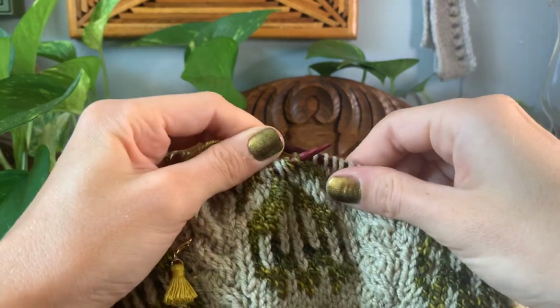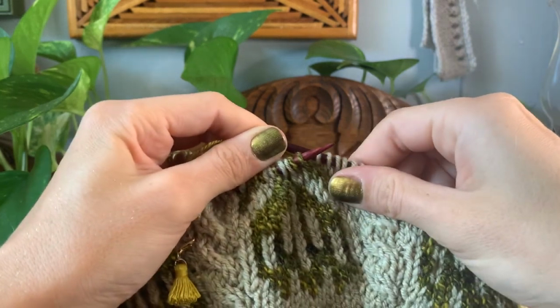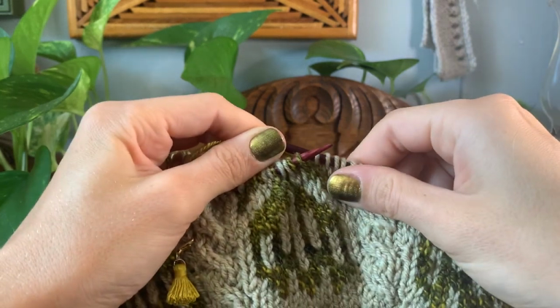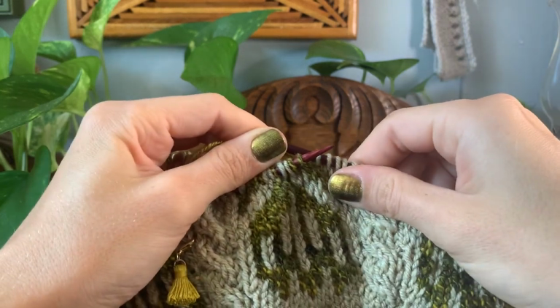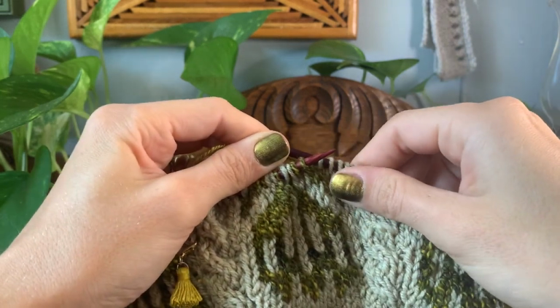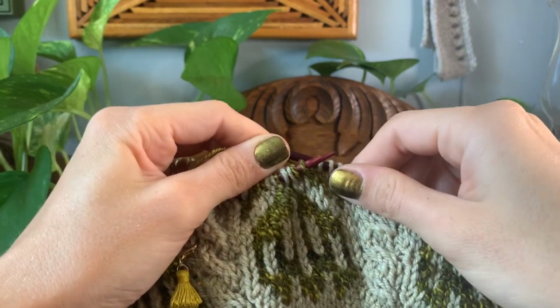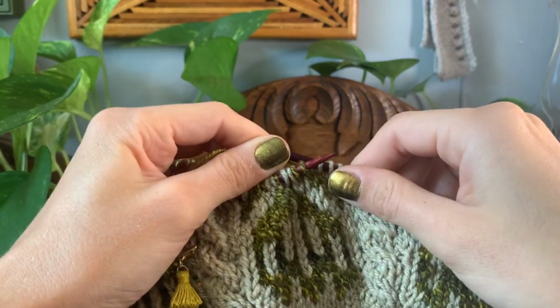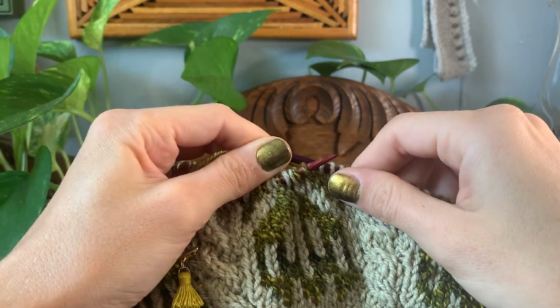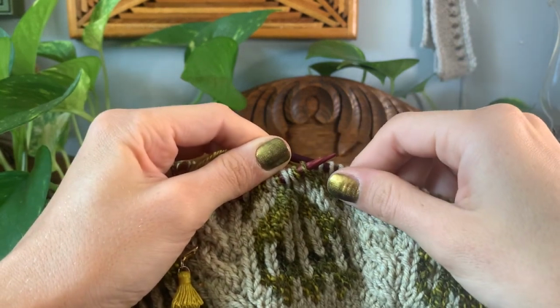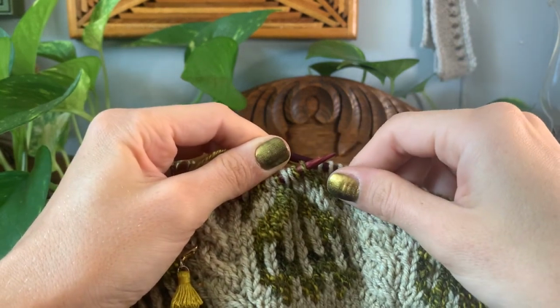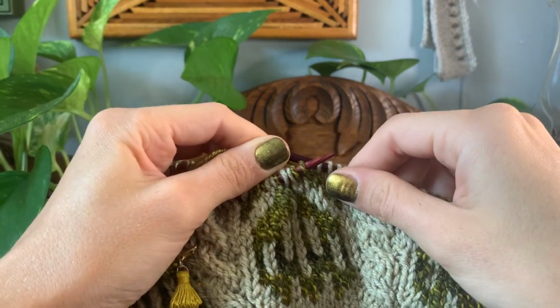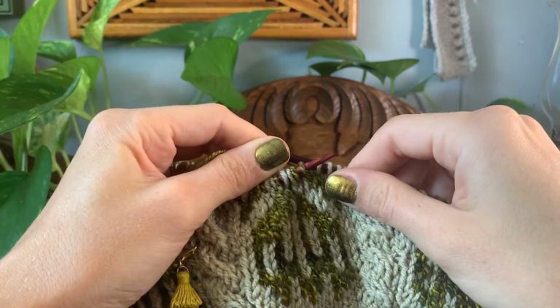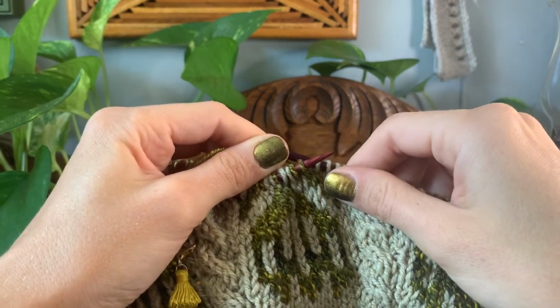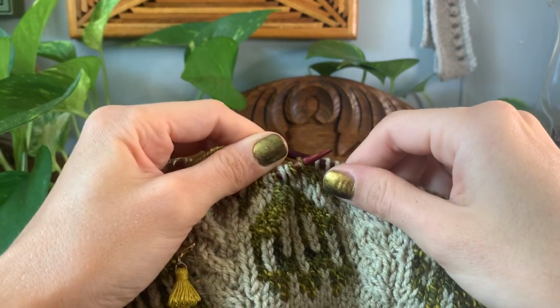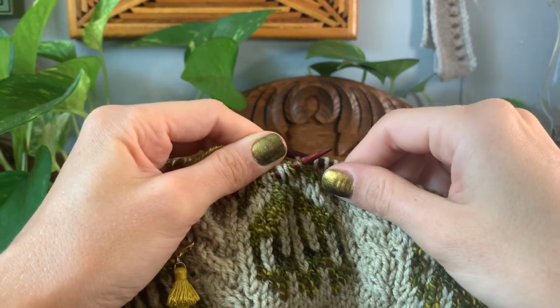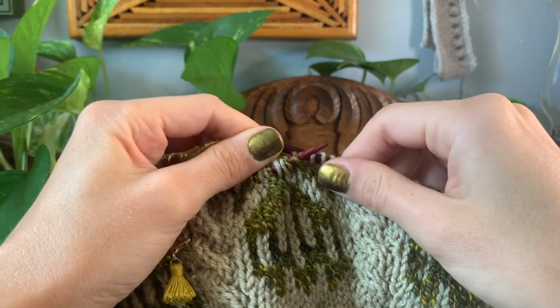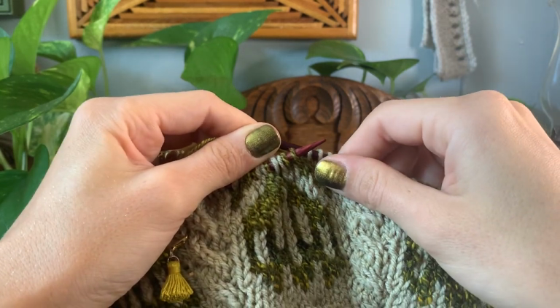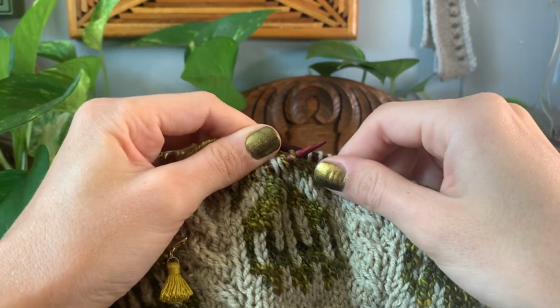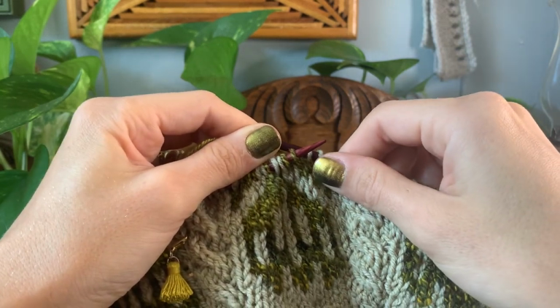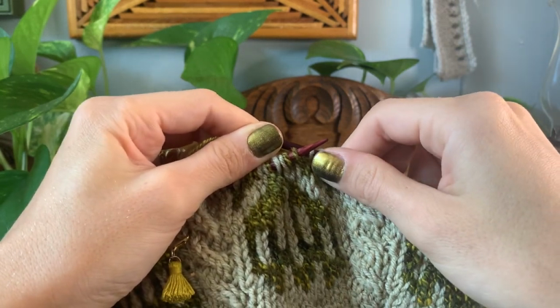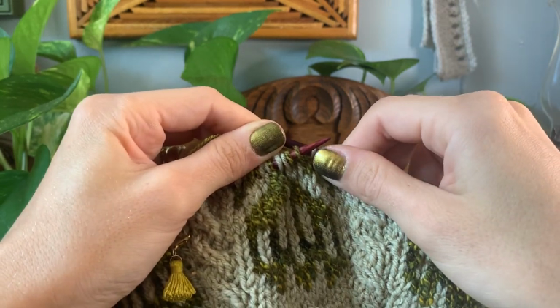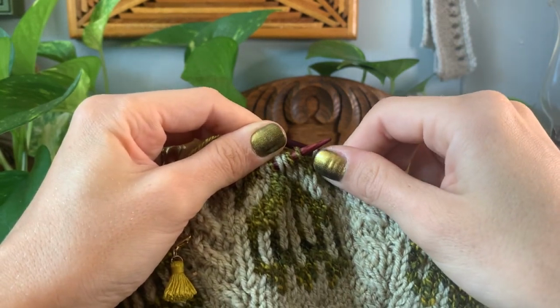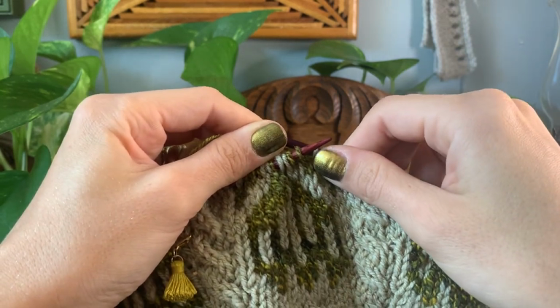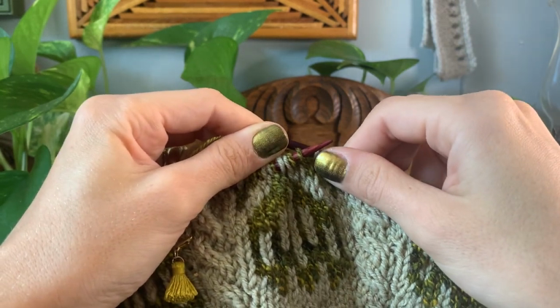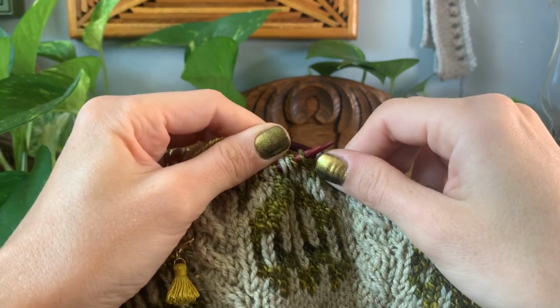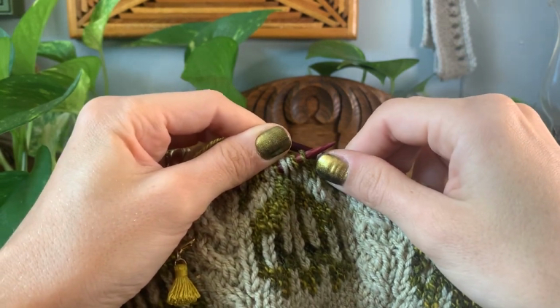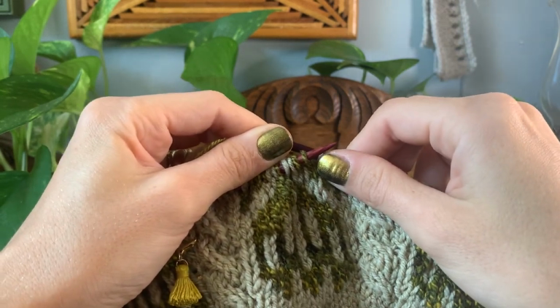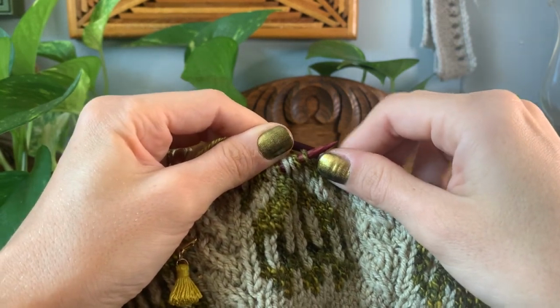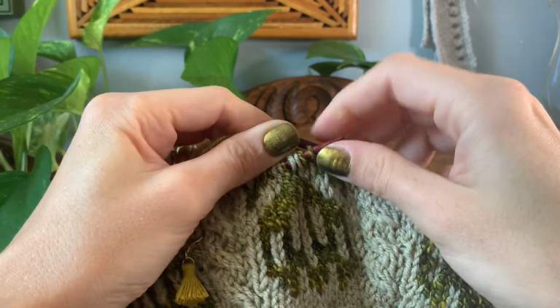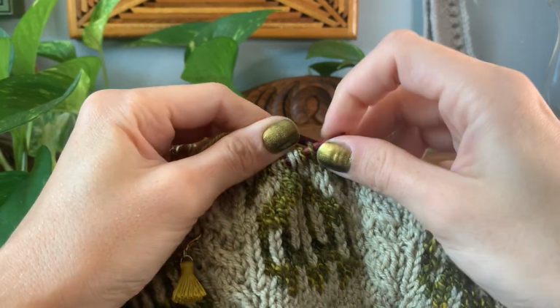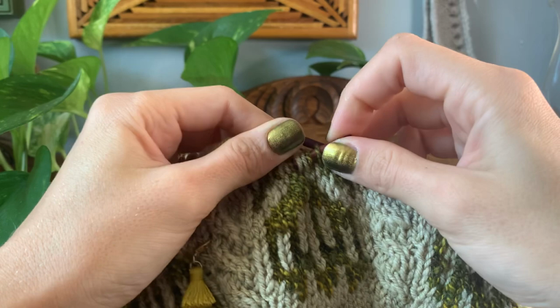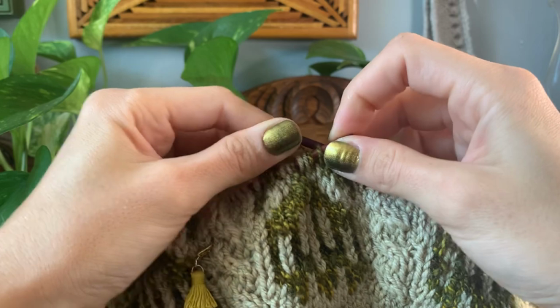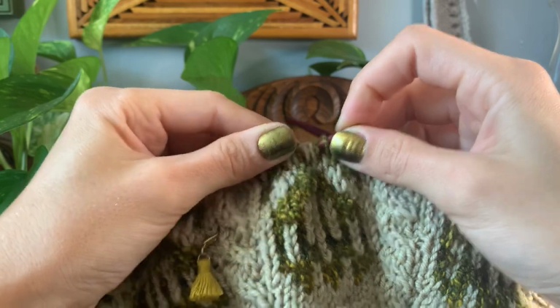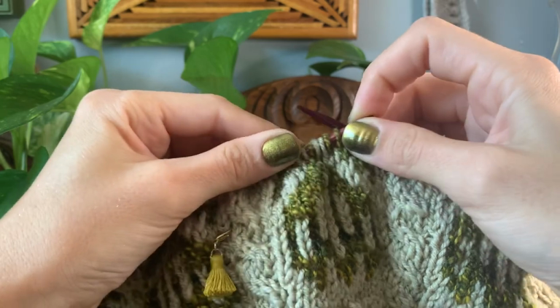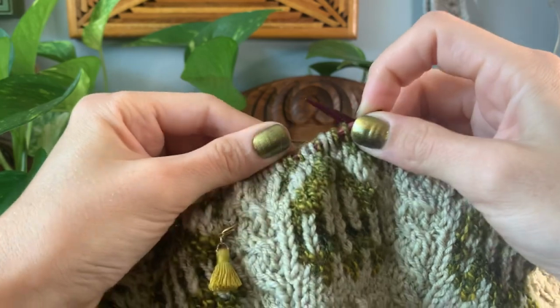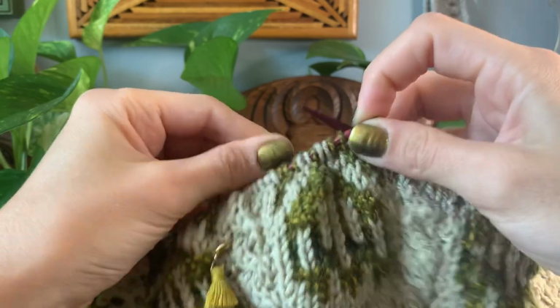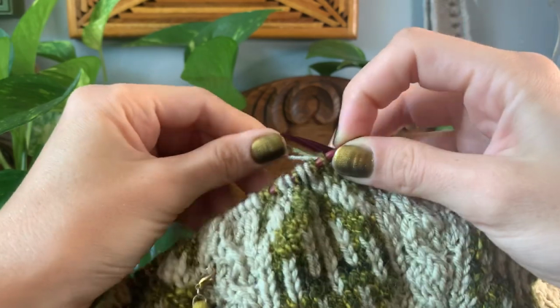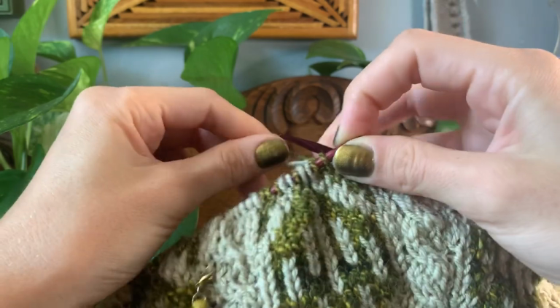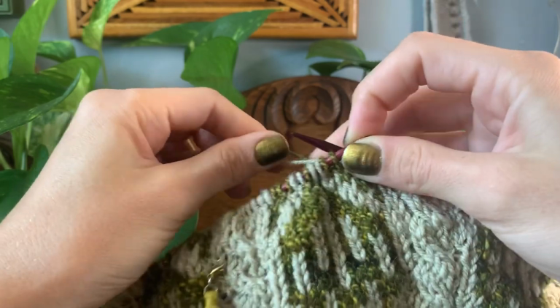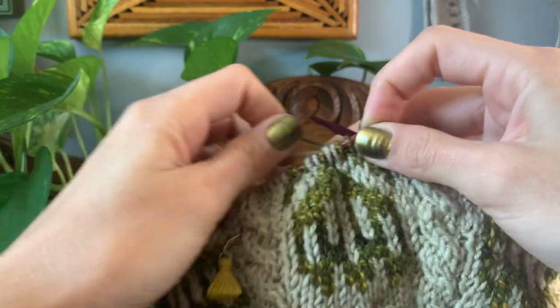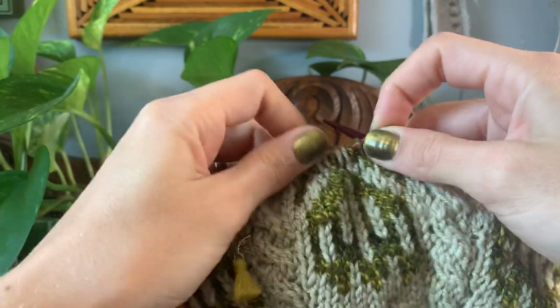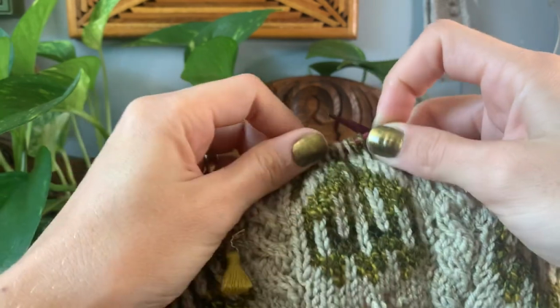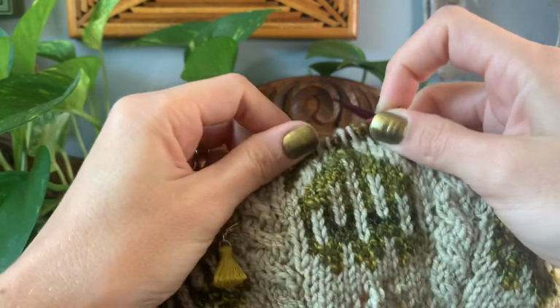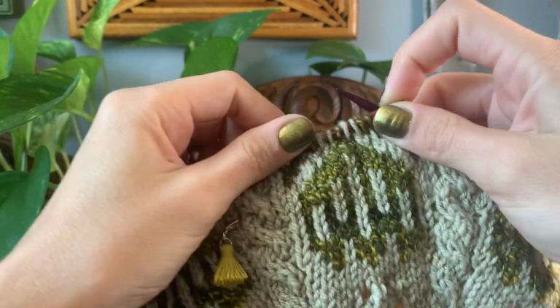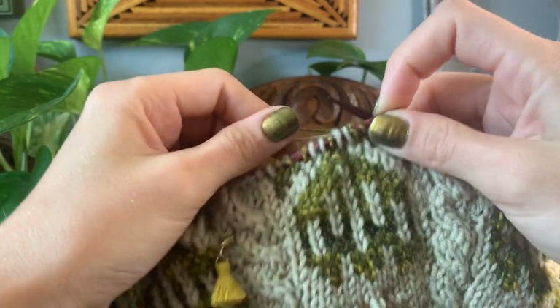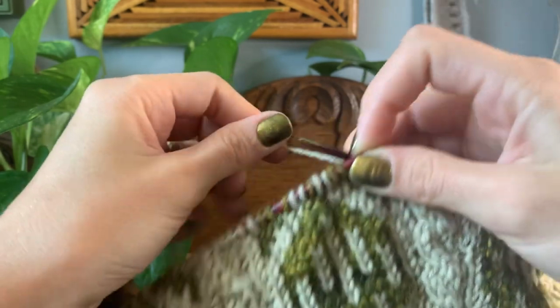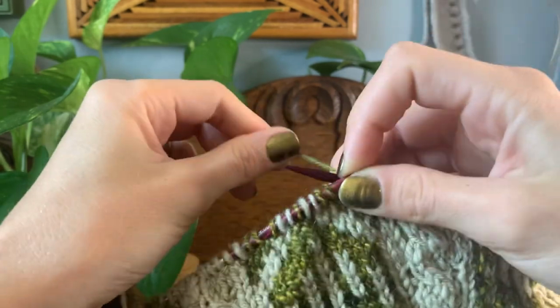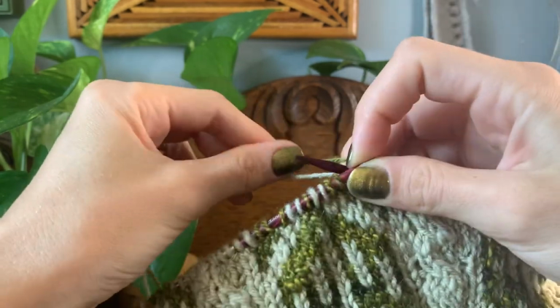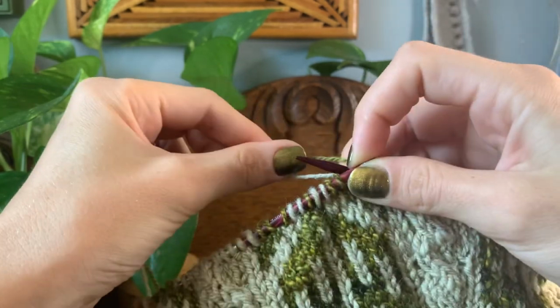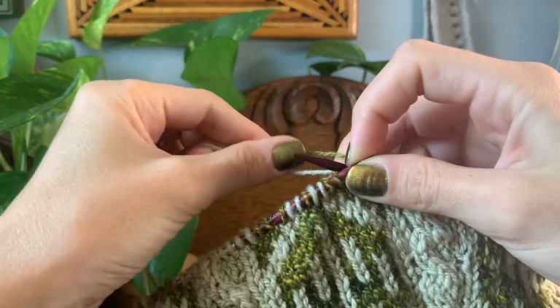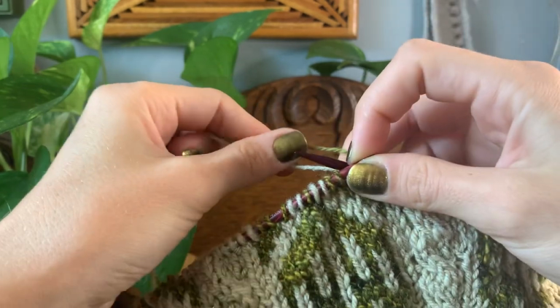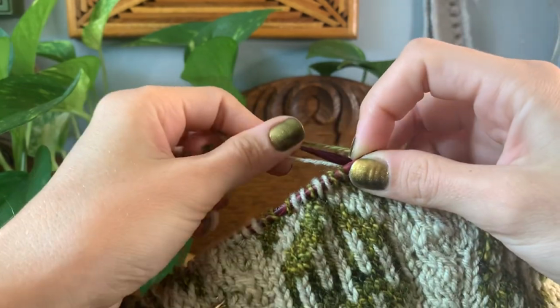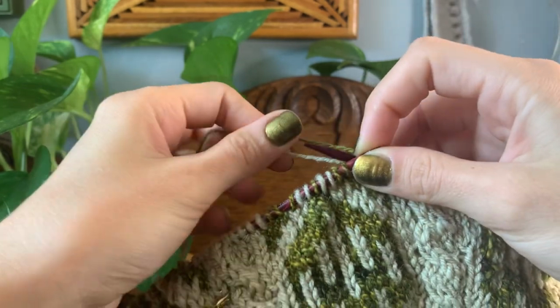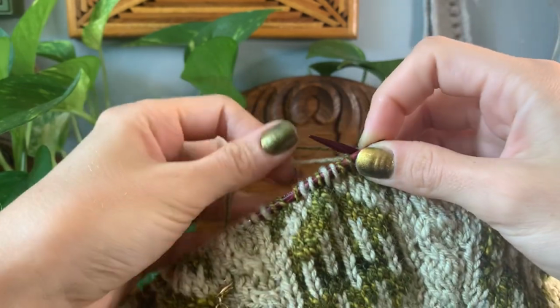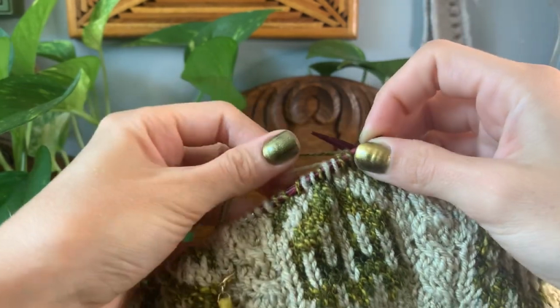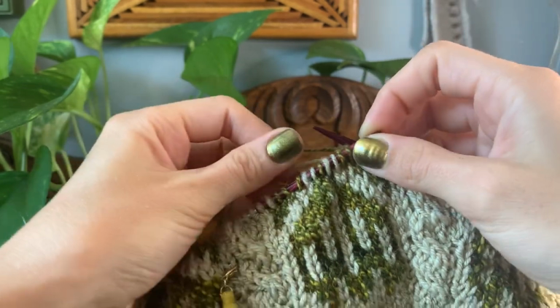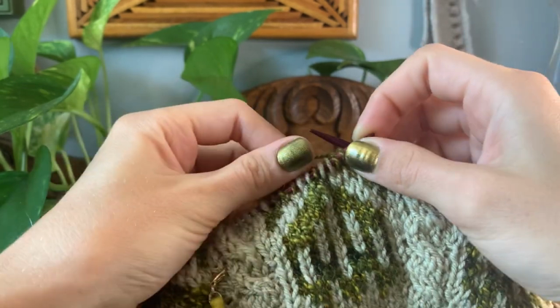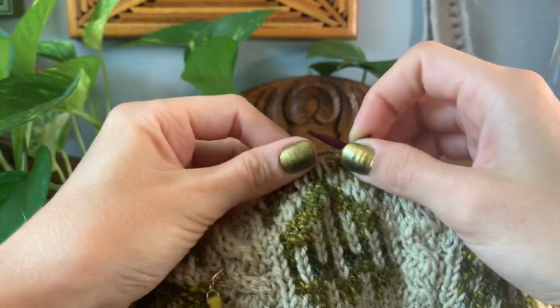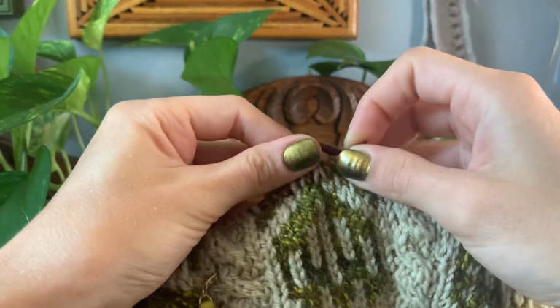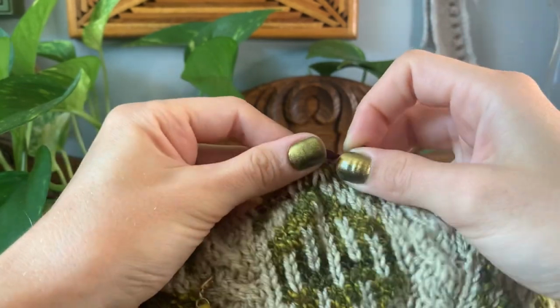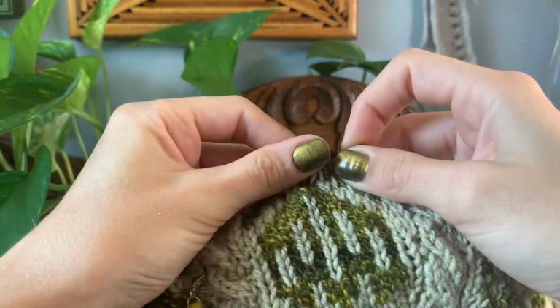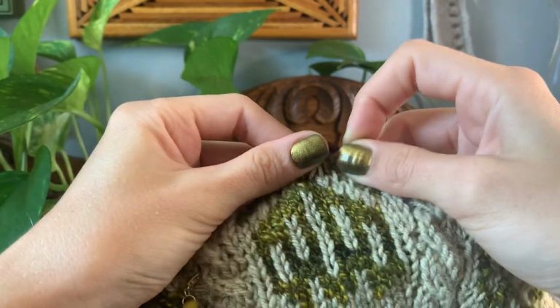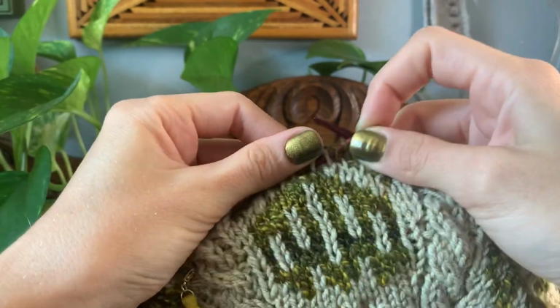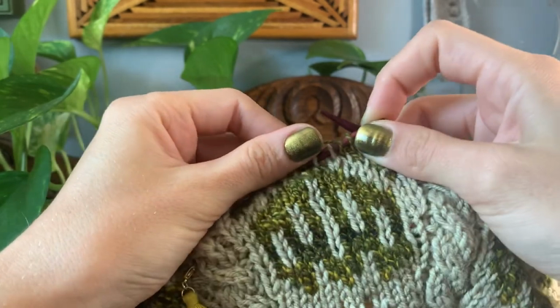Hello everyone, how are you today? I hope you're having a wonderful day. This is a quick video tutorial on how I knit my colorwork.